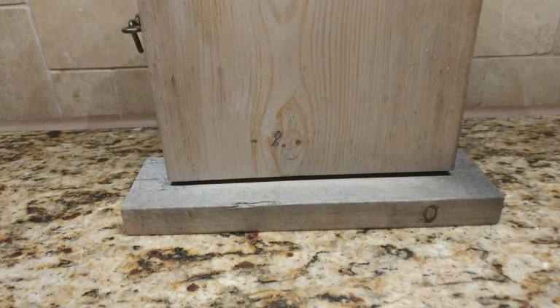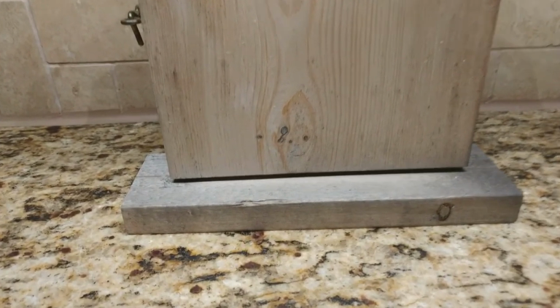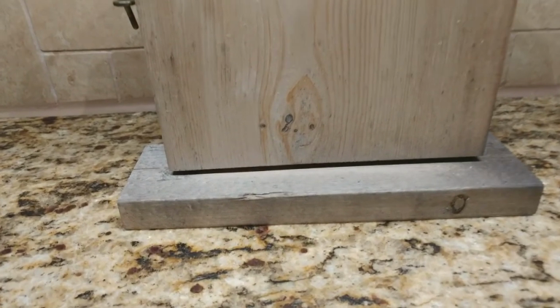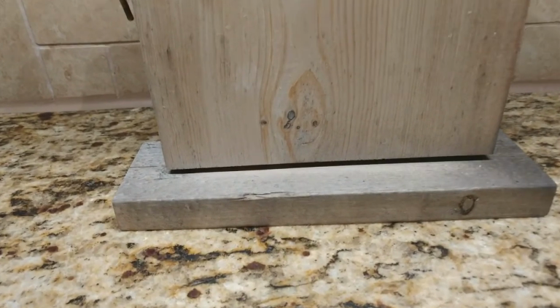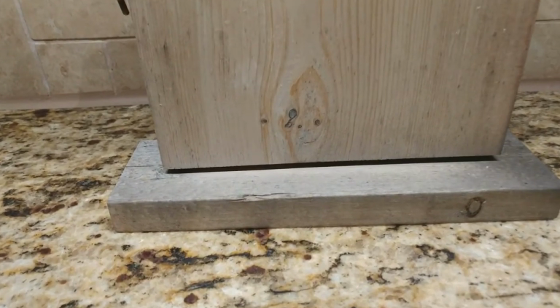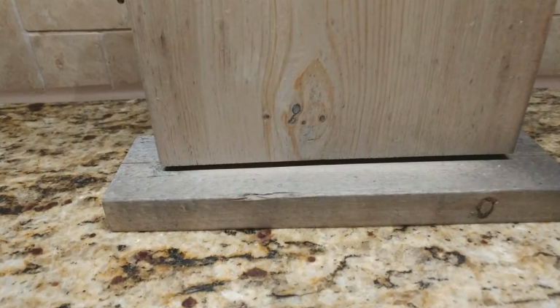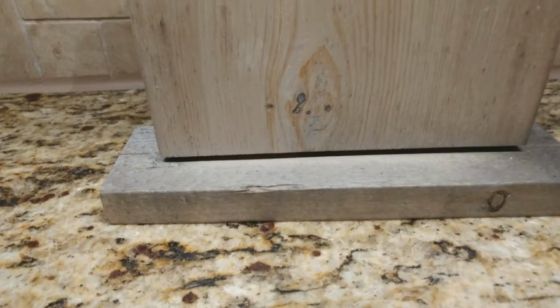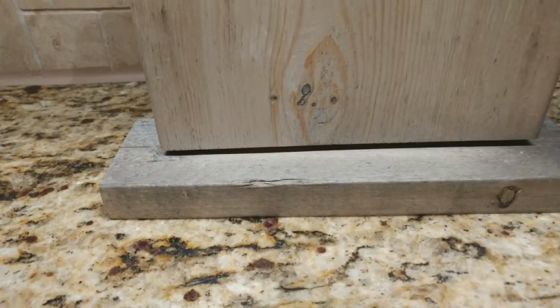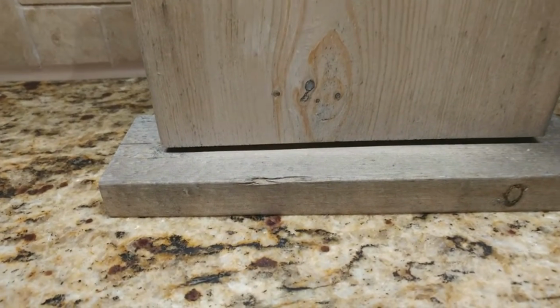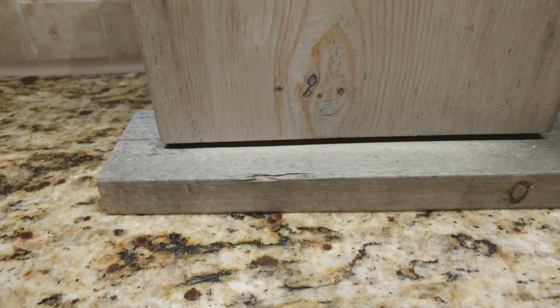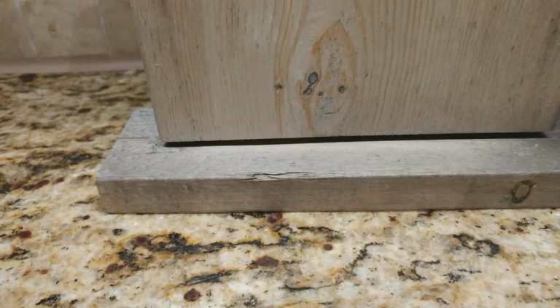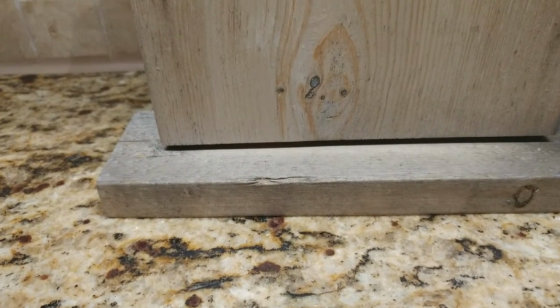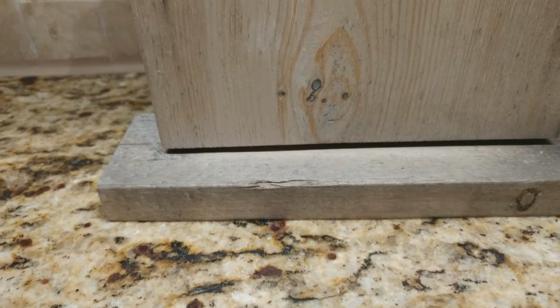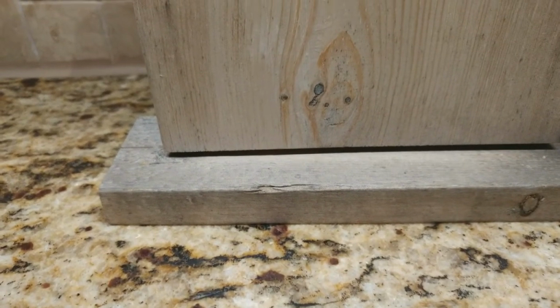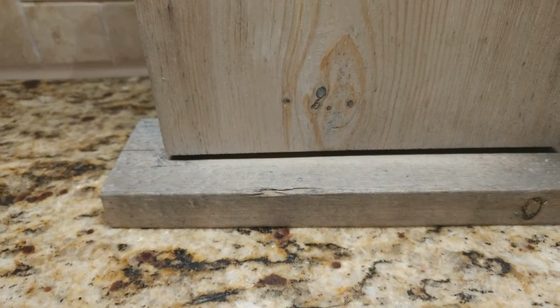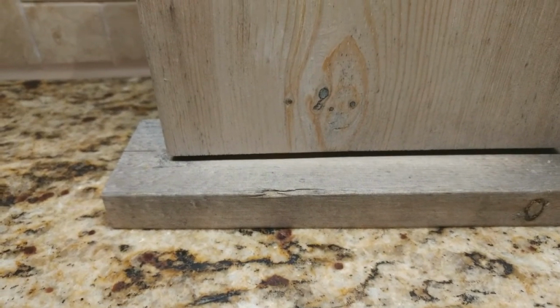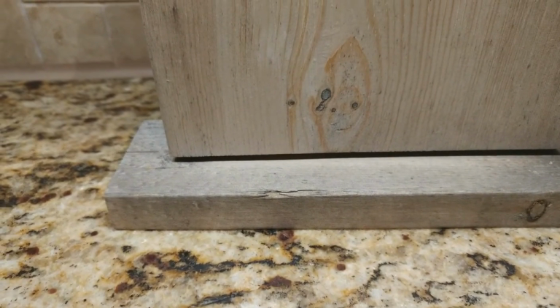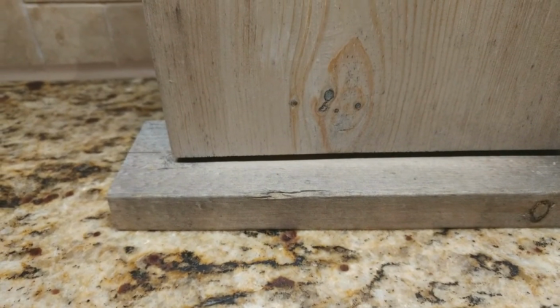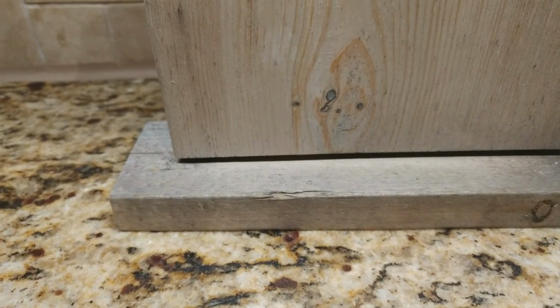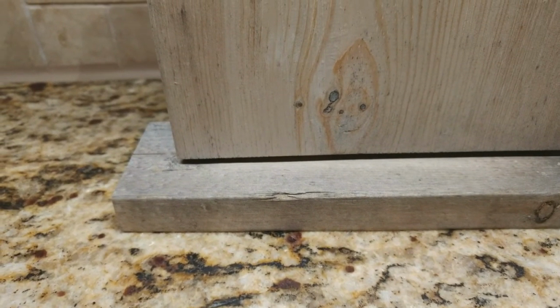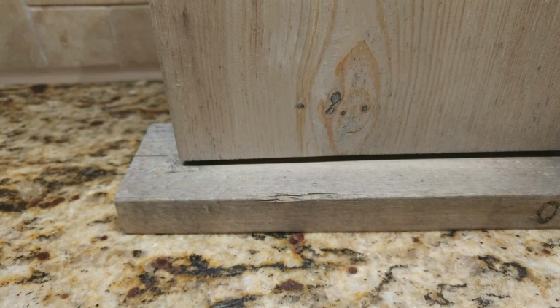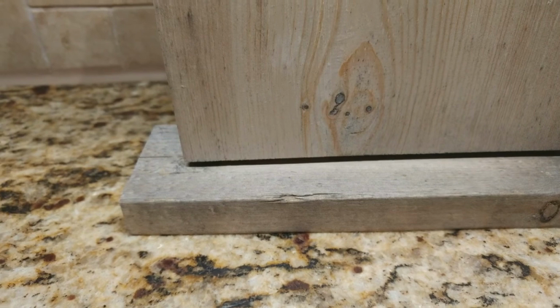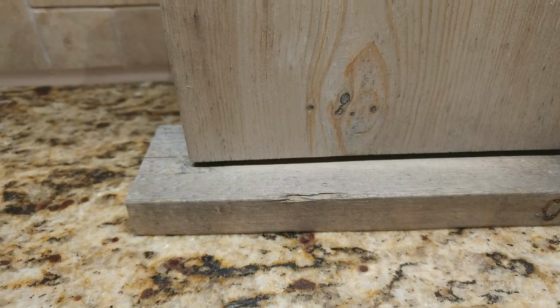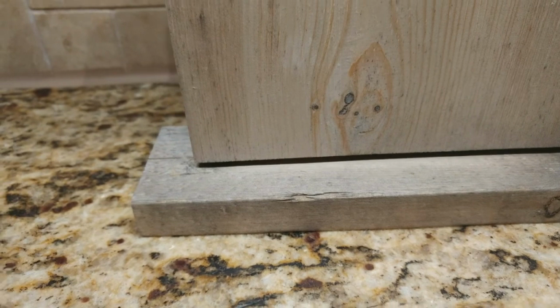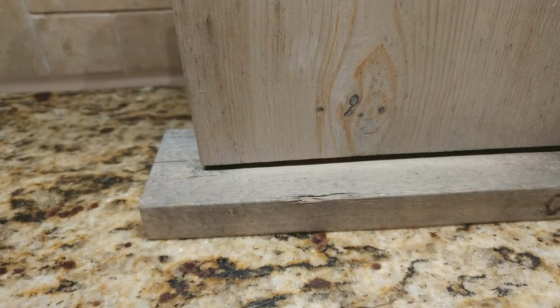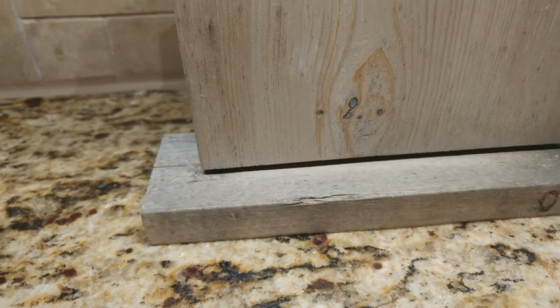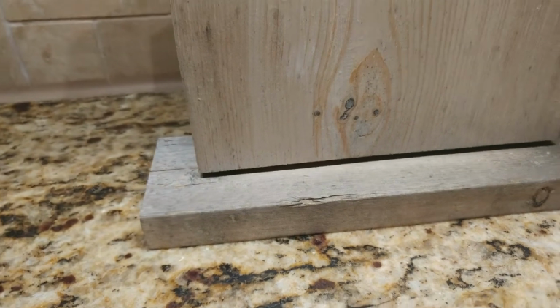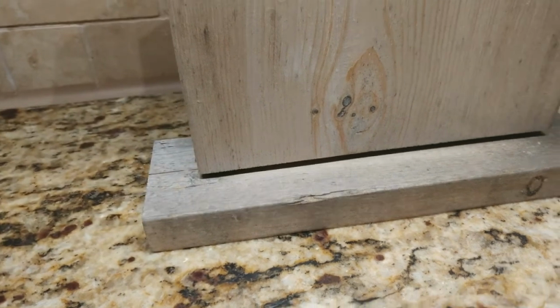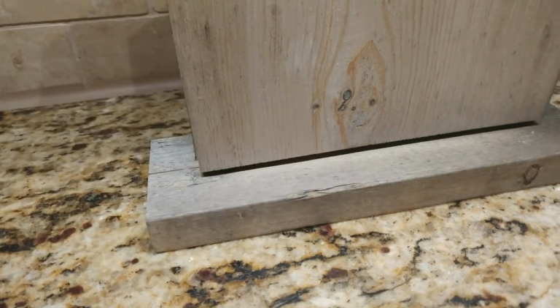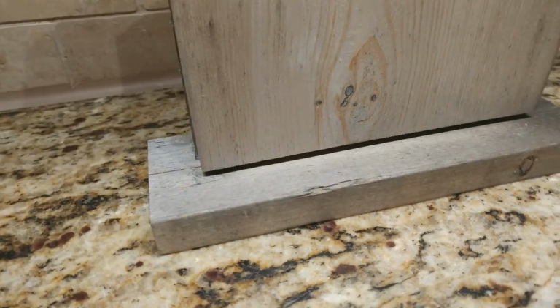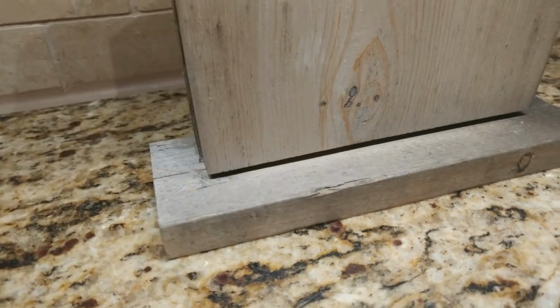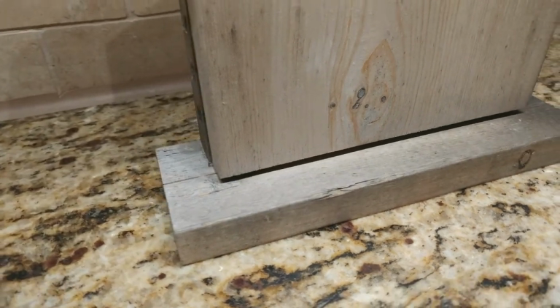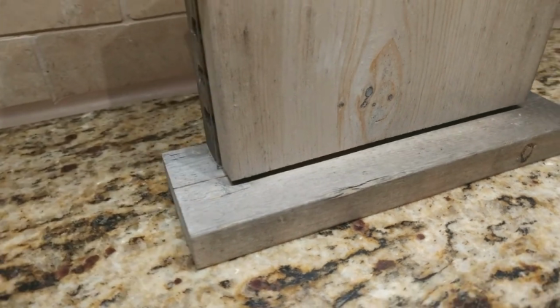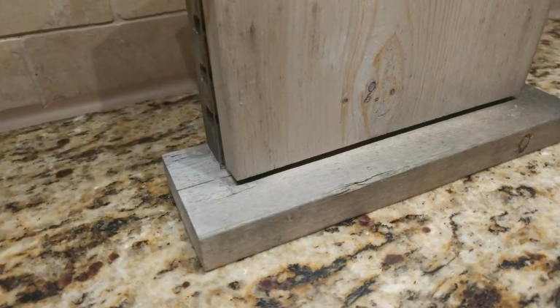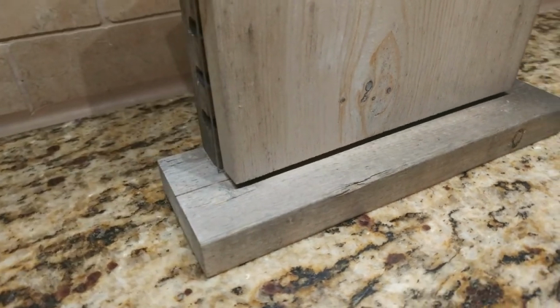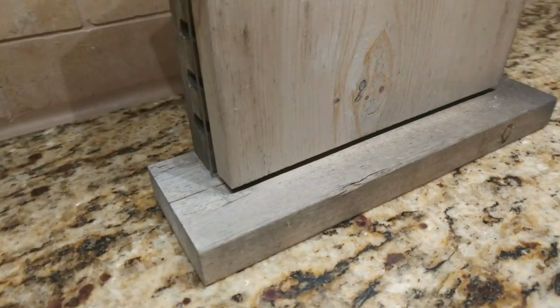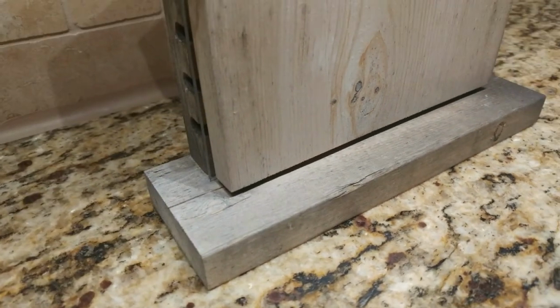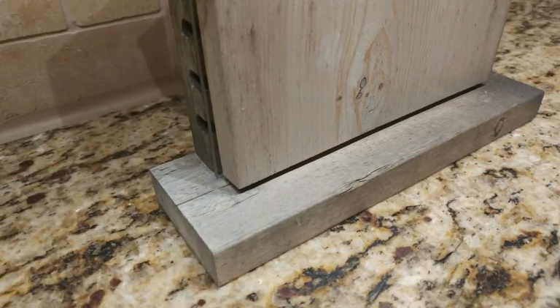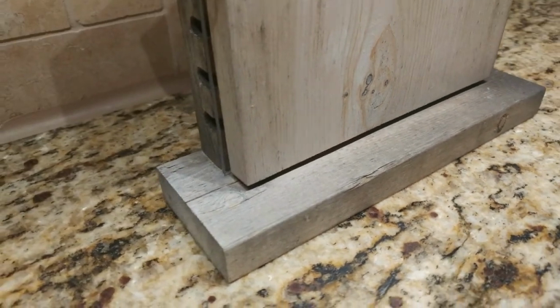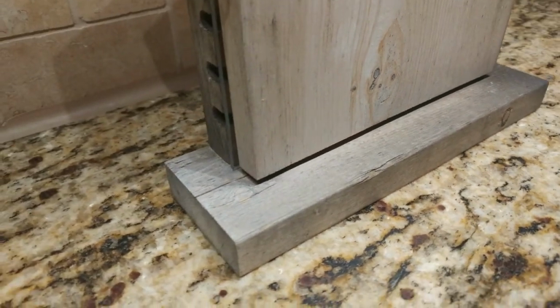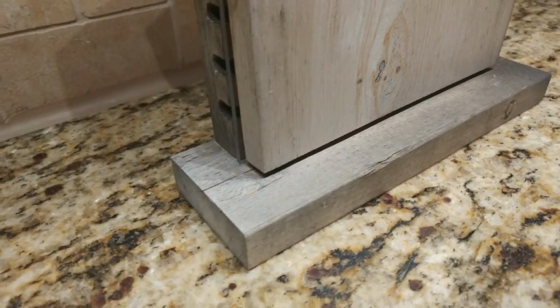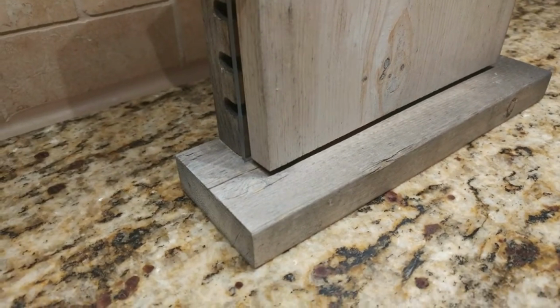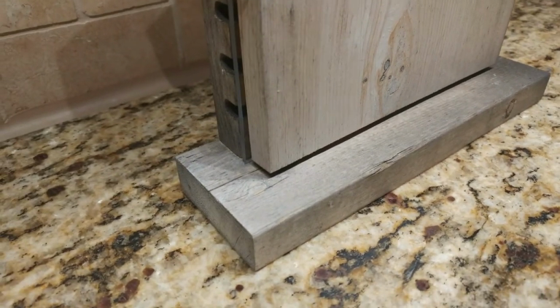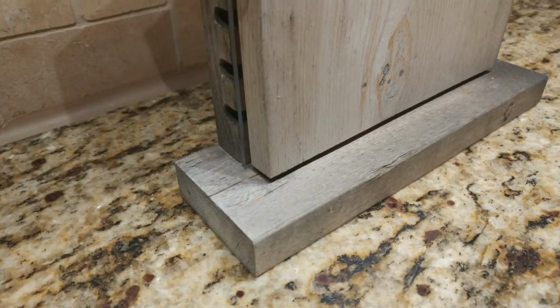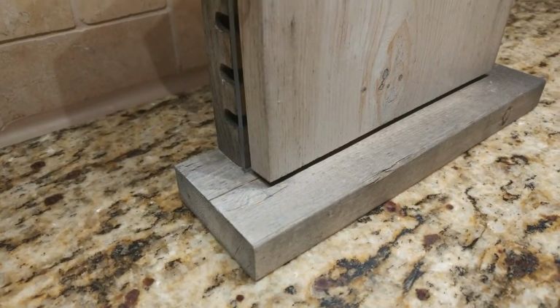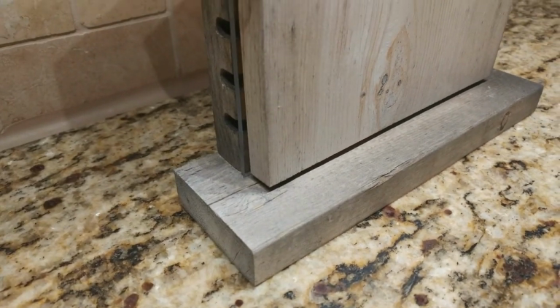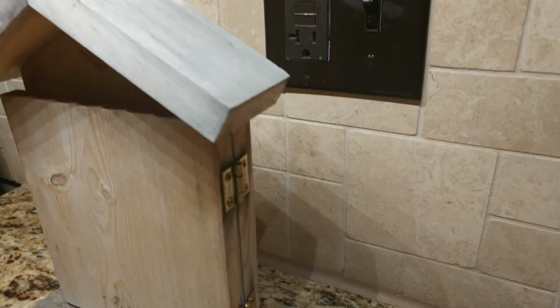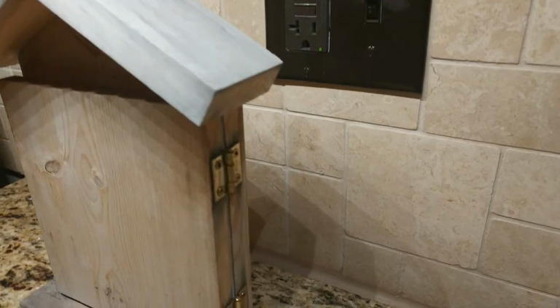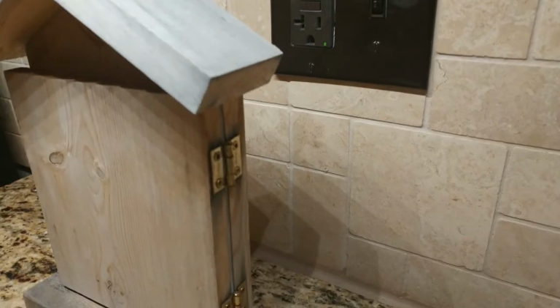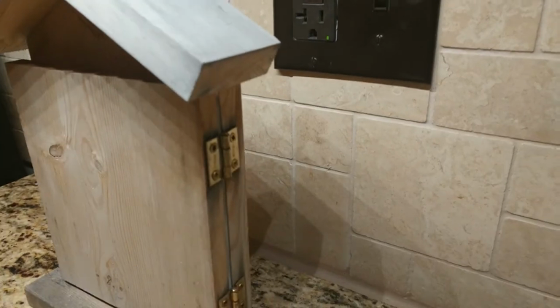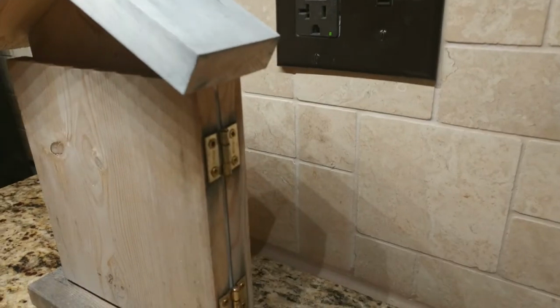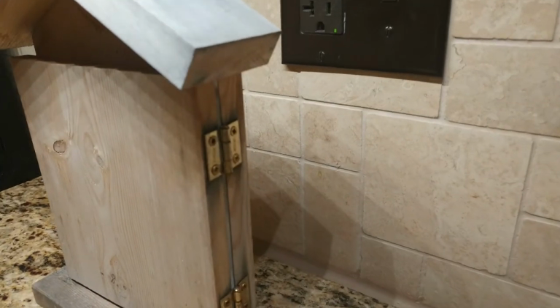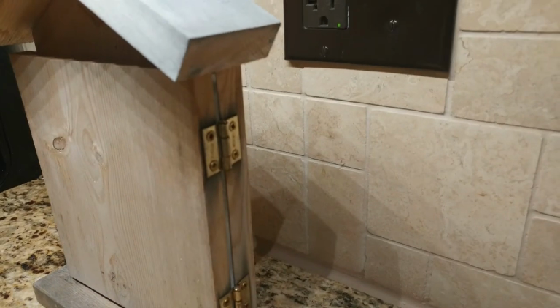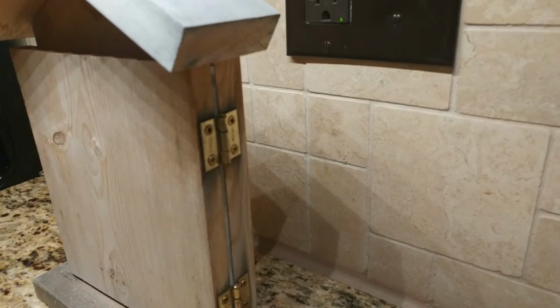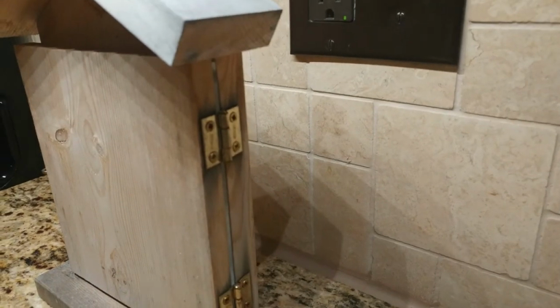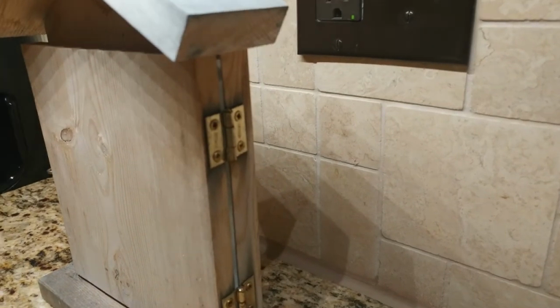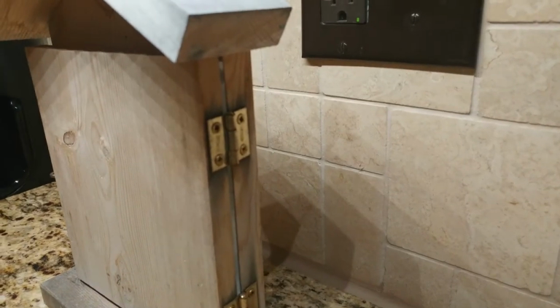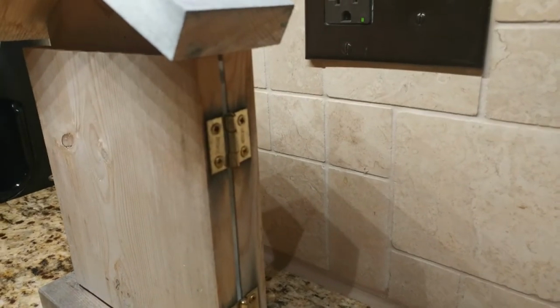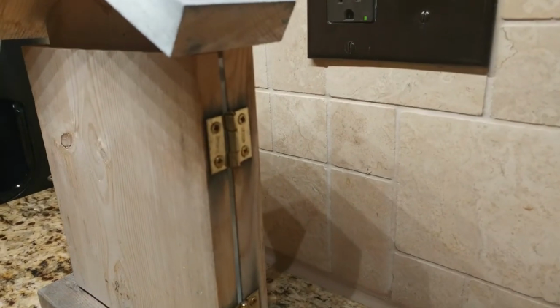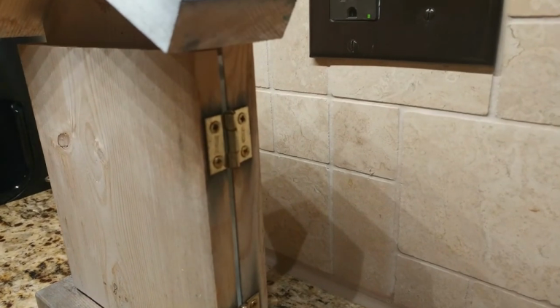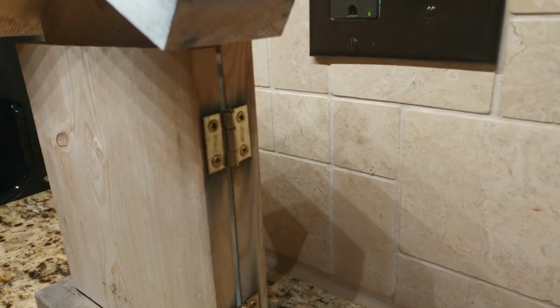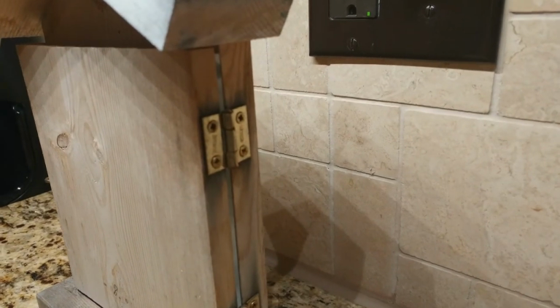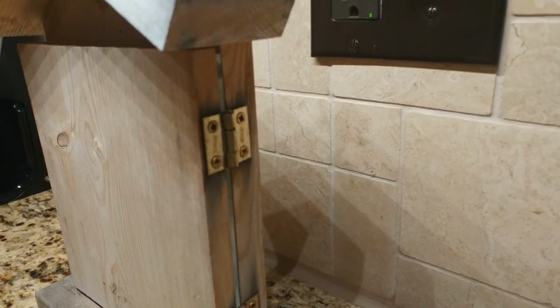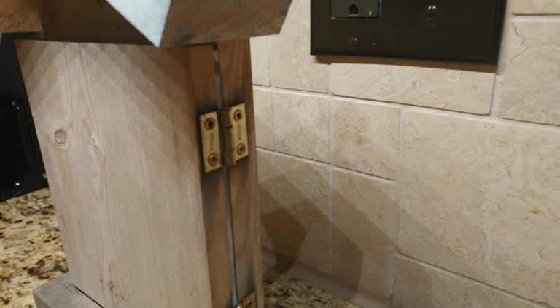I took the bee house inside to clean it out today. As you can see, the winter weather has worn down the house a bit — it's a weathered gray and the wood is beginning to crack. However, the hardware seems in good condition.